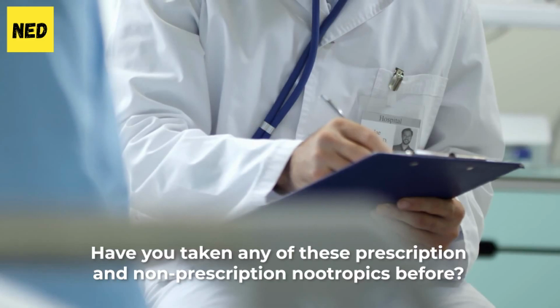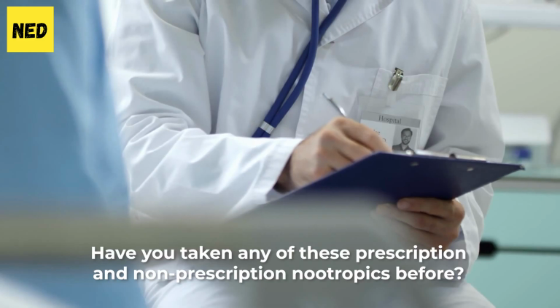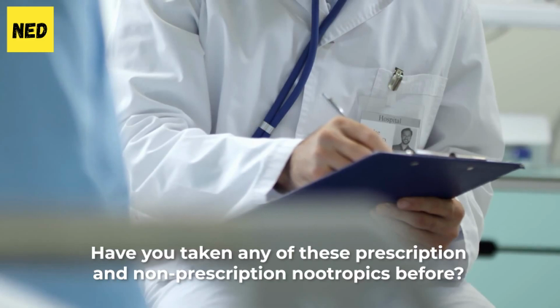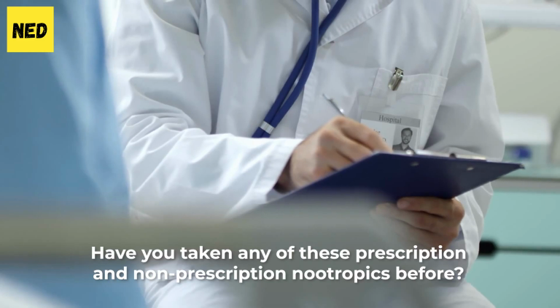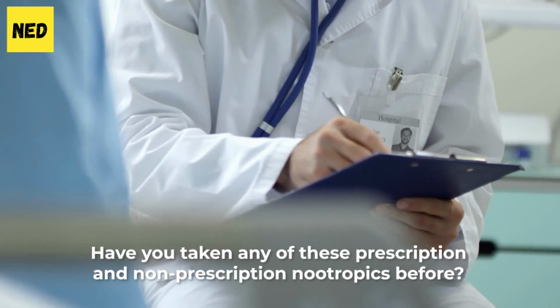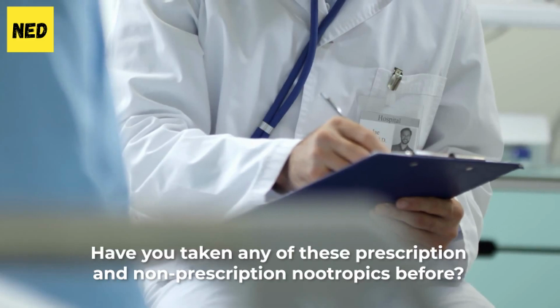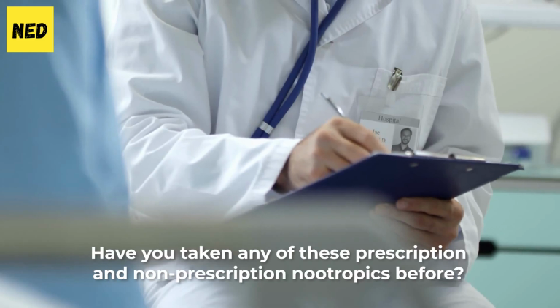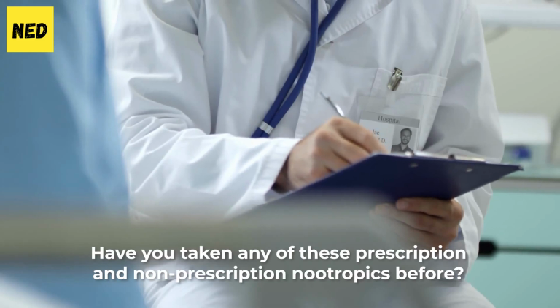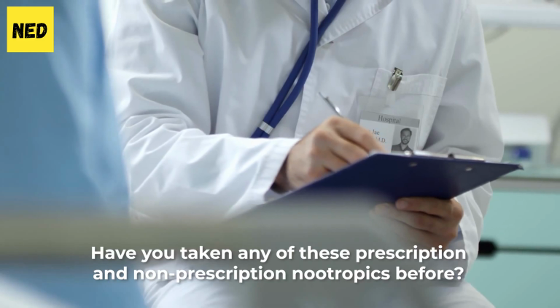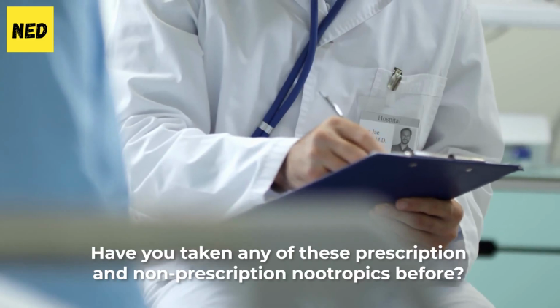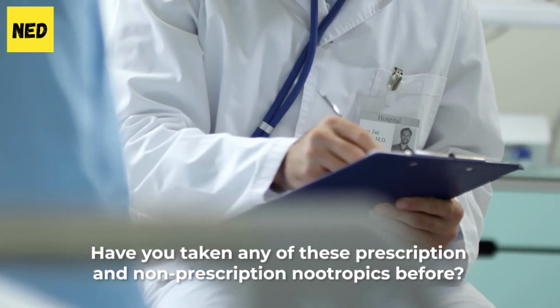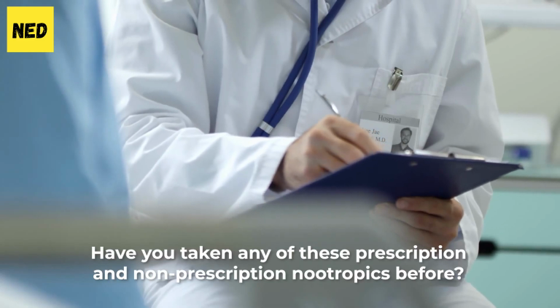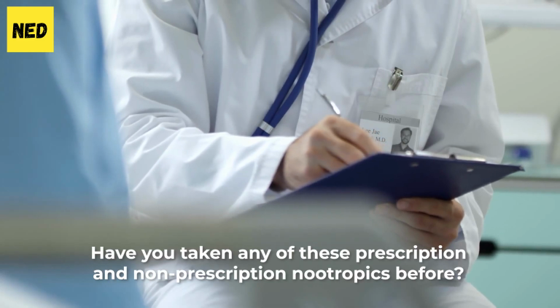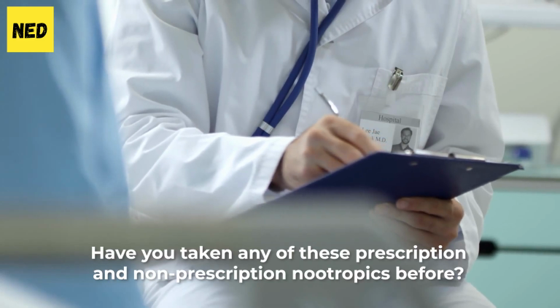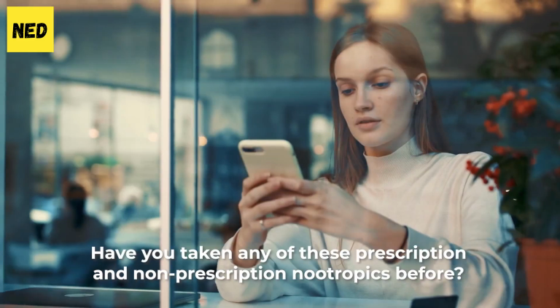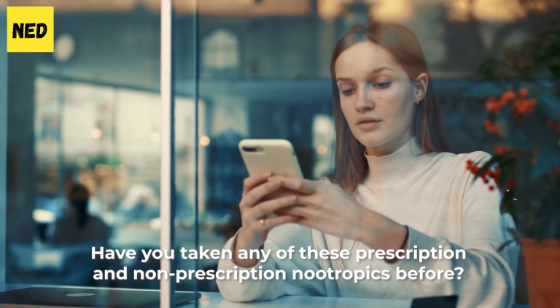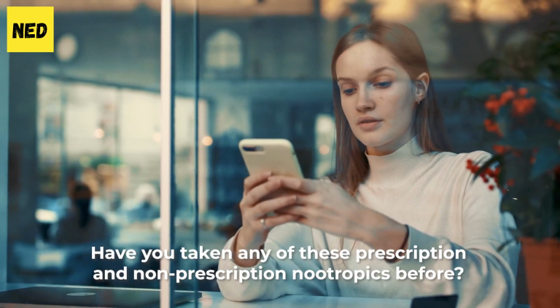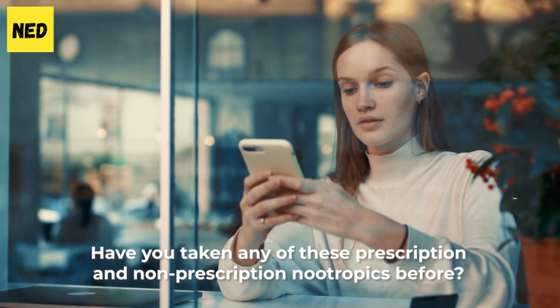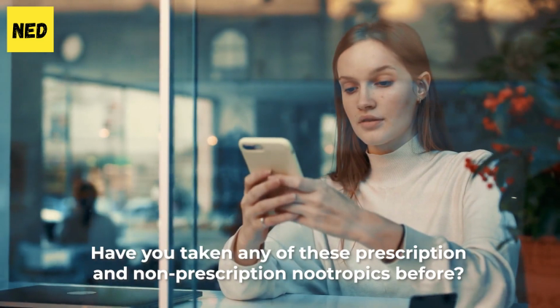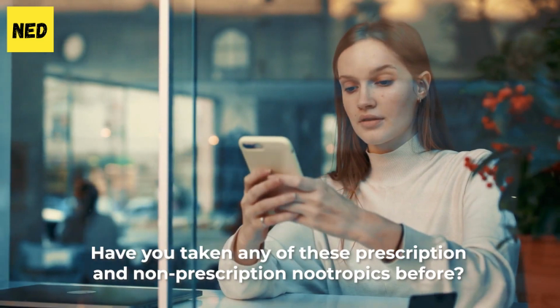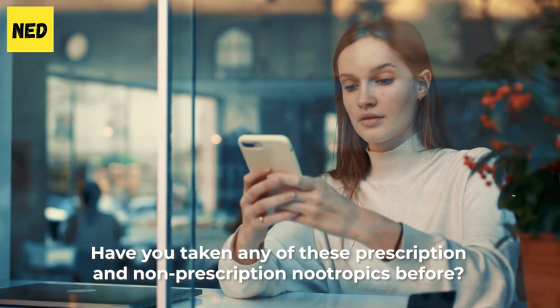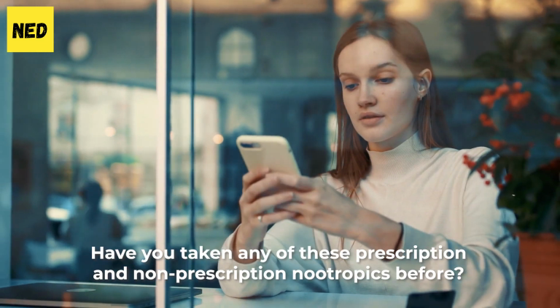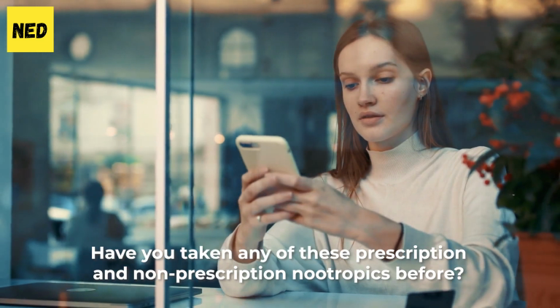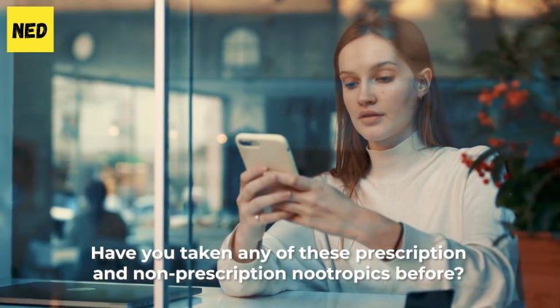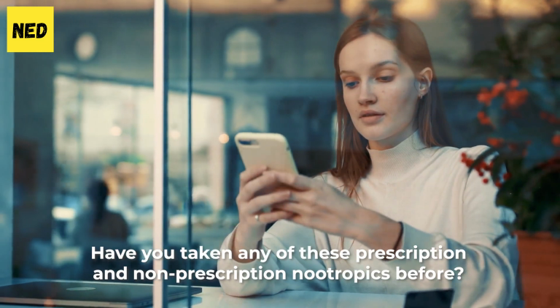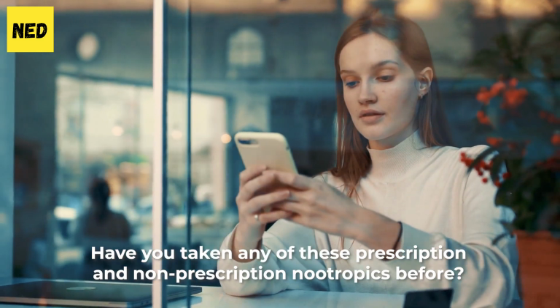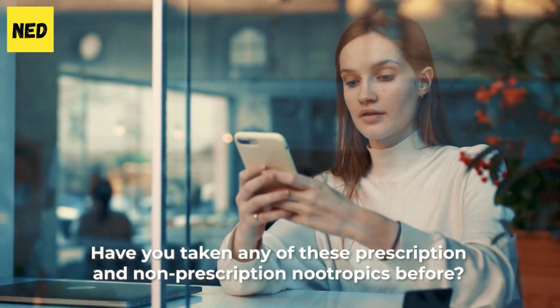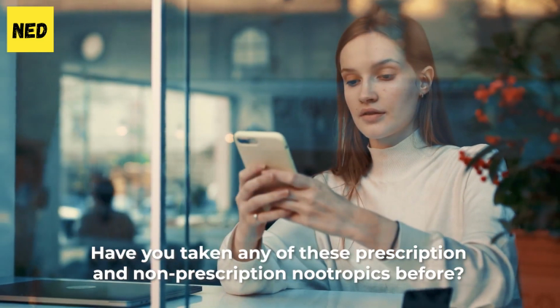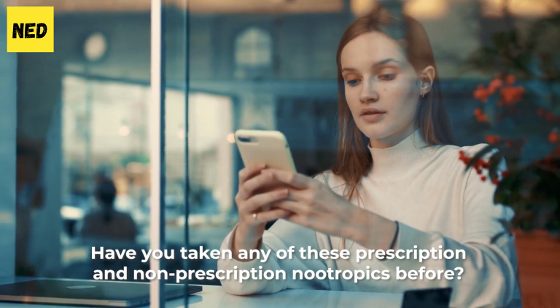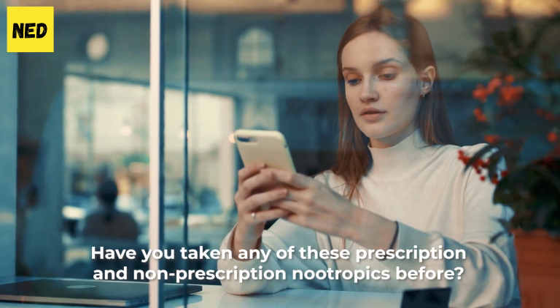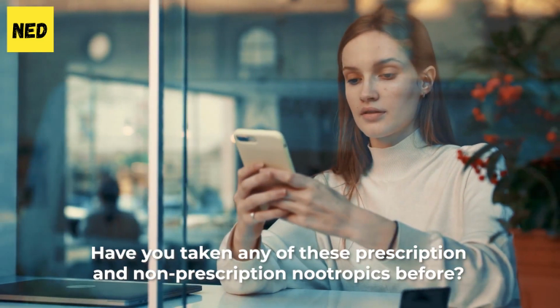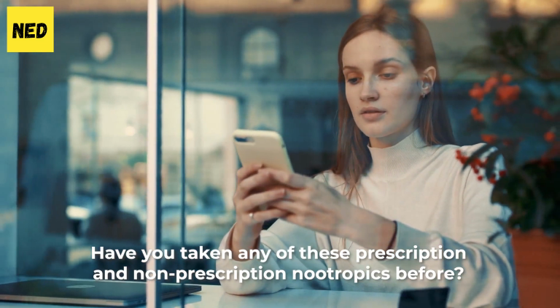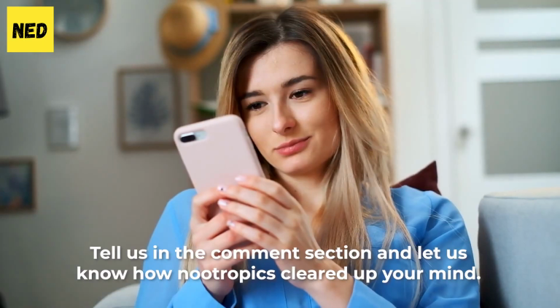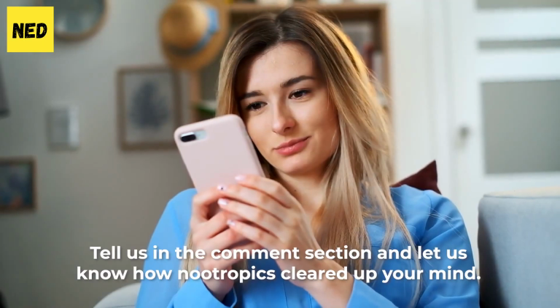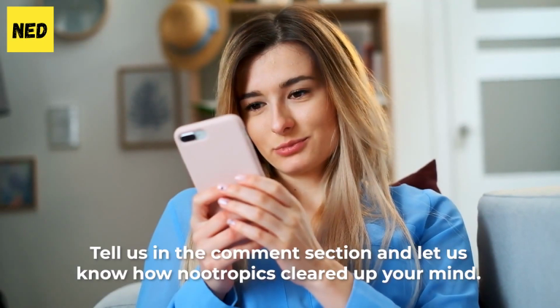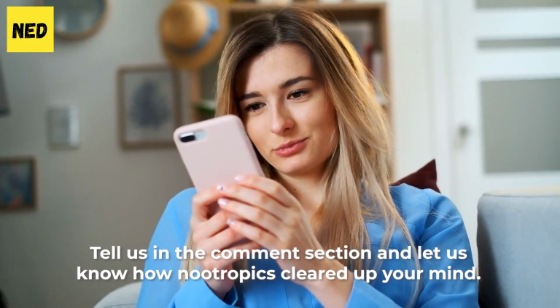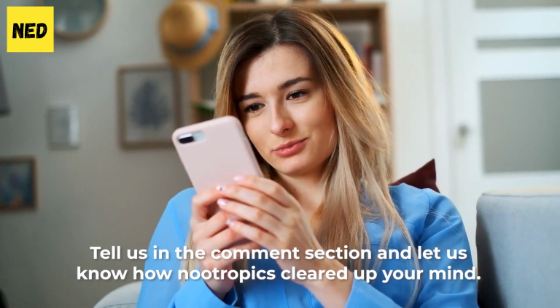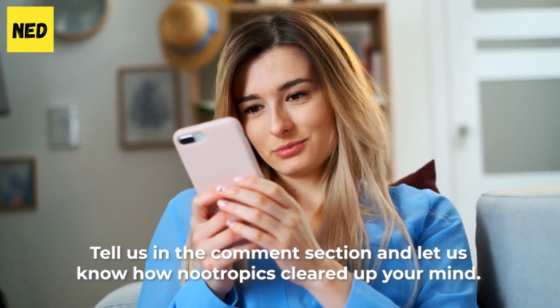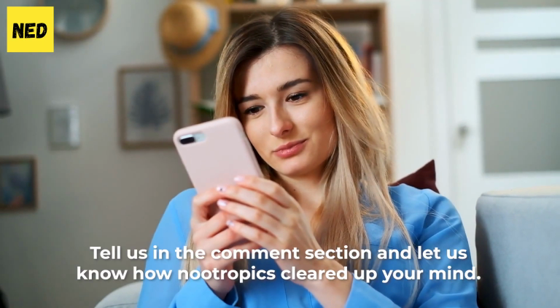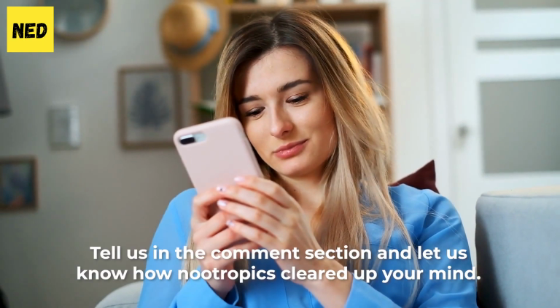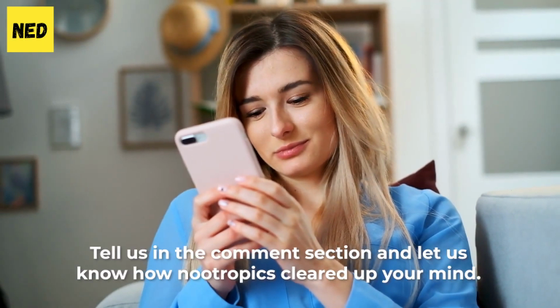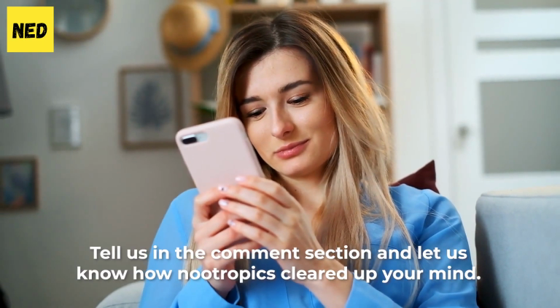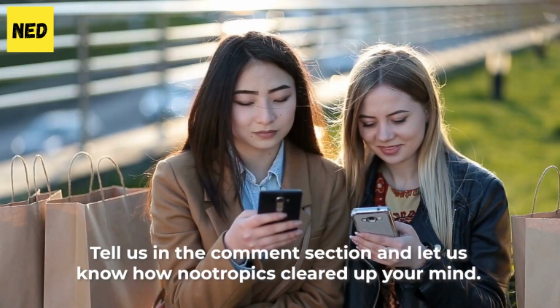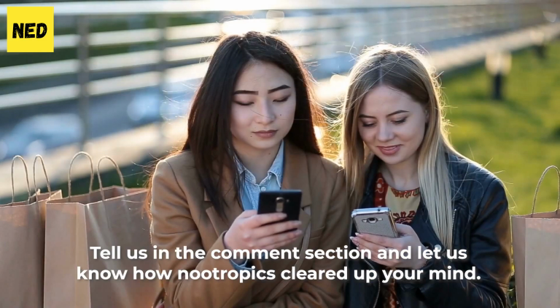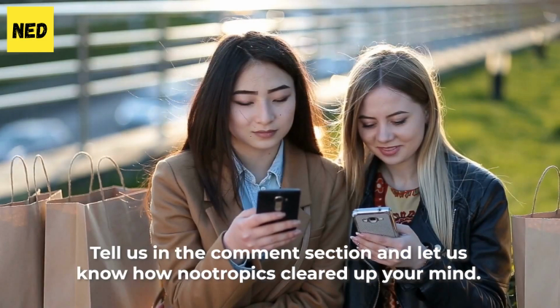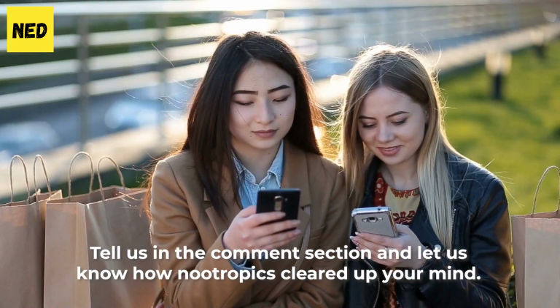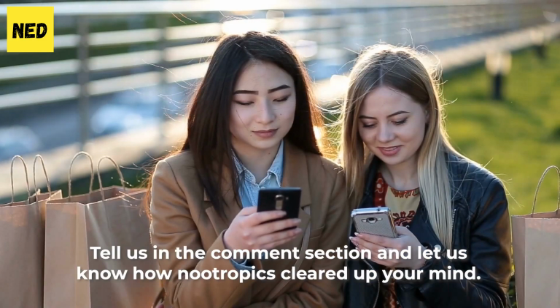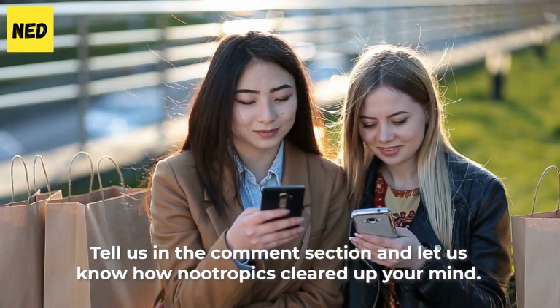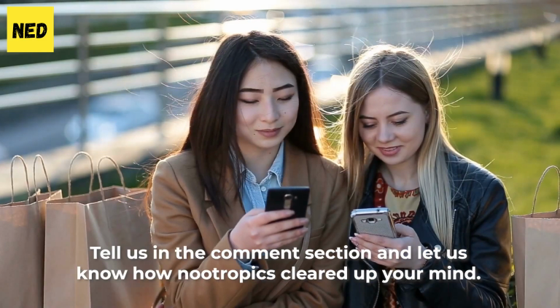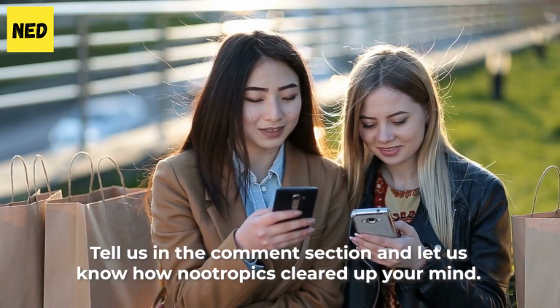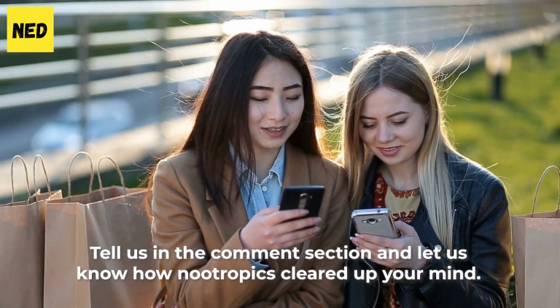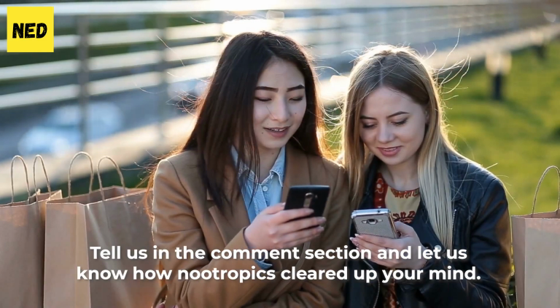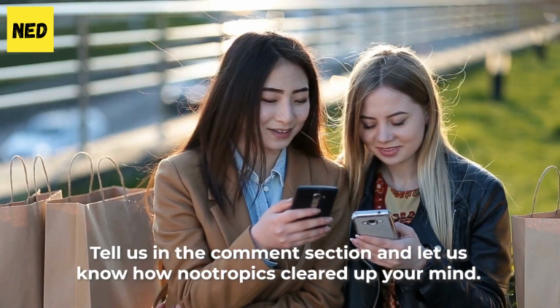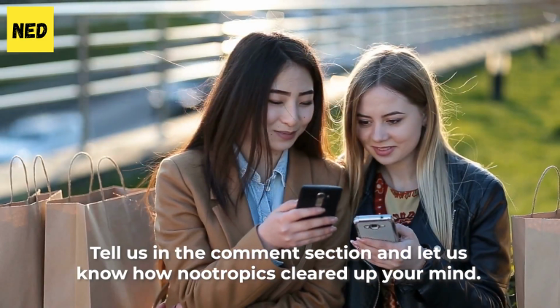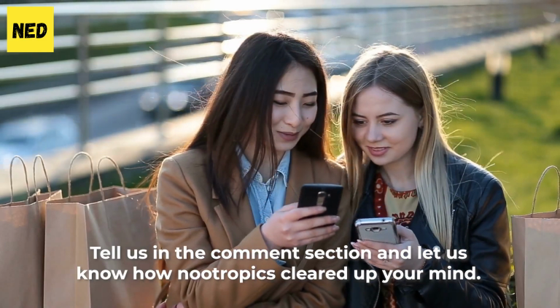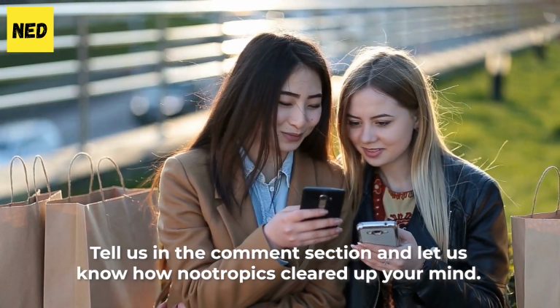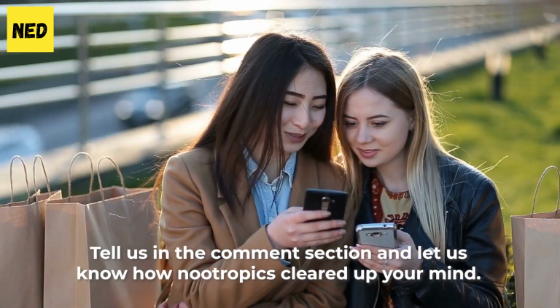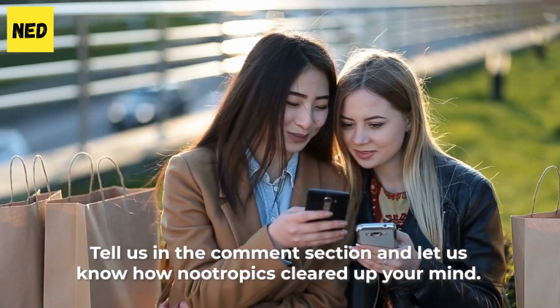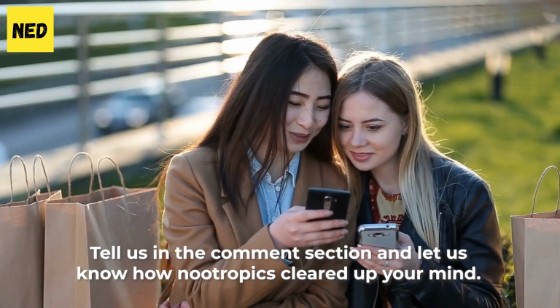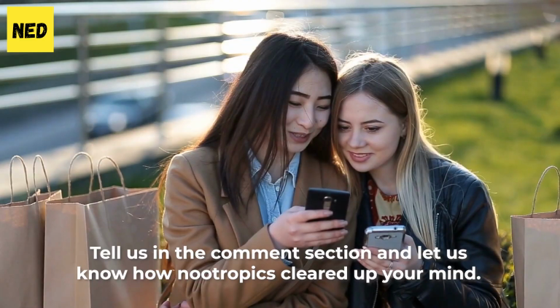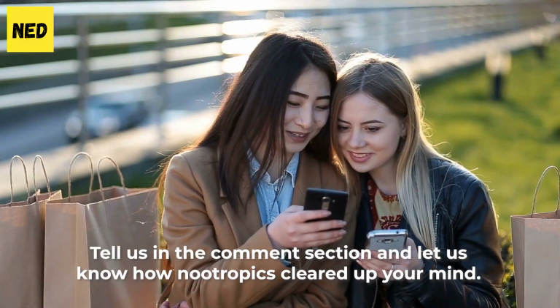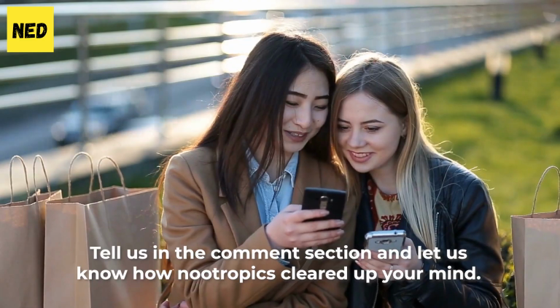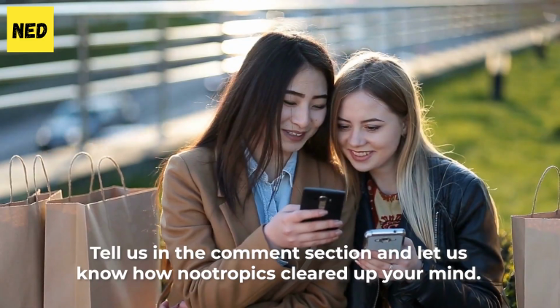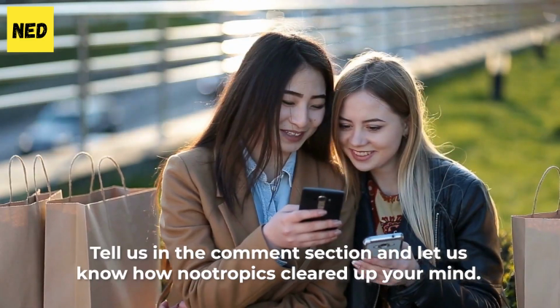Have you taken any of these prescription and non-prescription nootropics before? Tell us in the comment section and let us know how nootropics cleared up your mind.